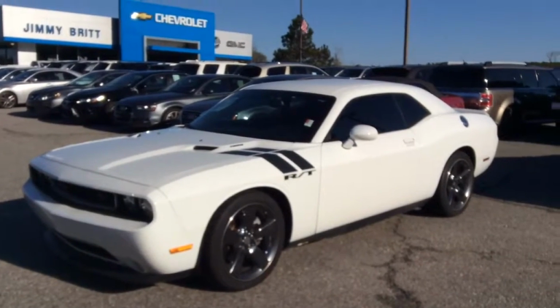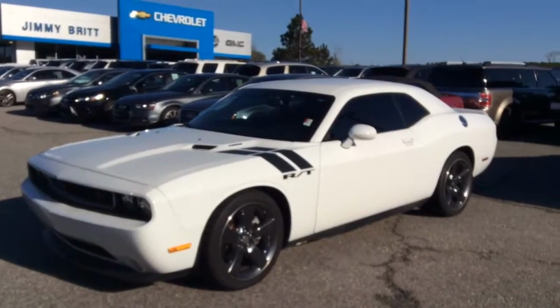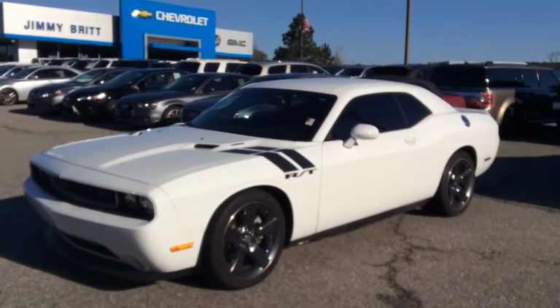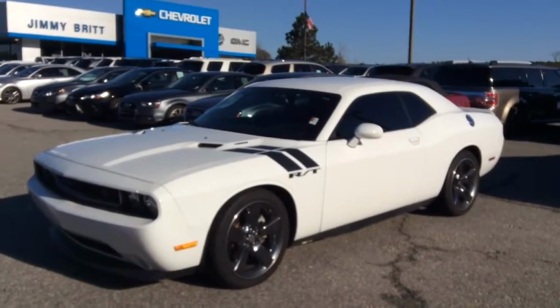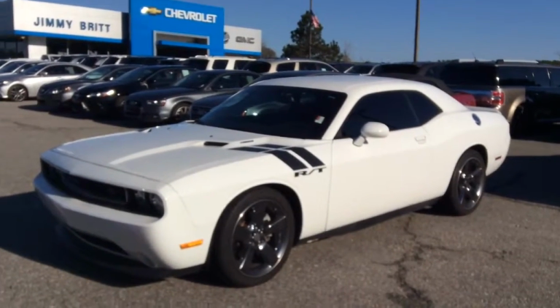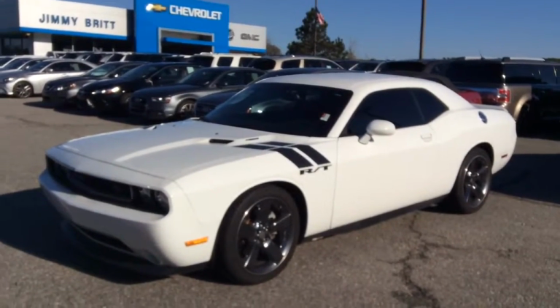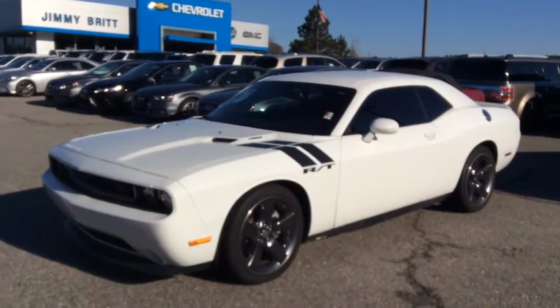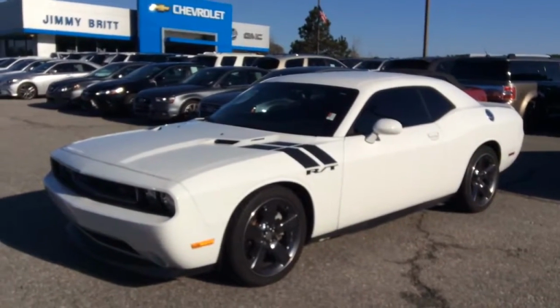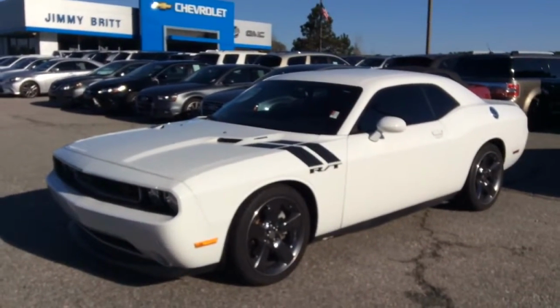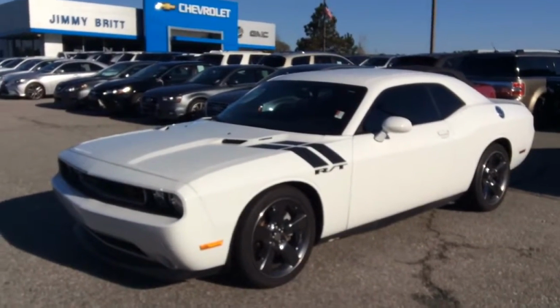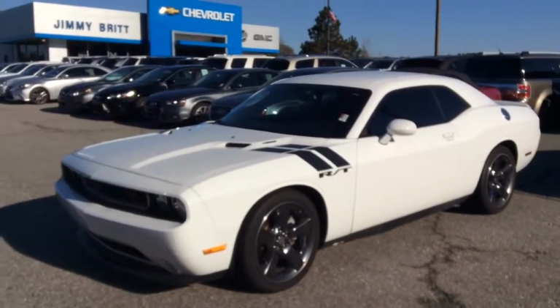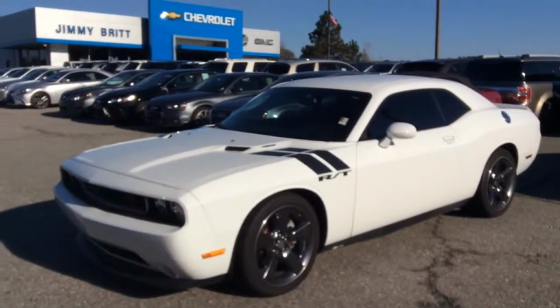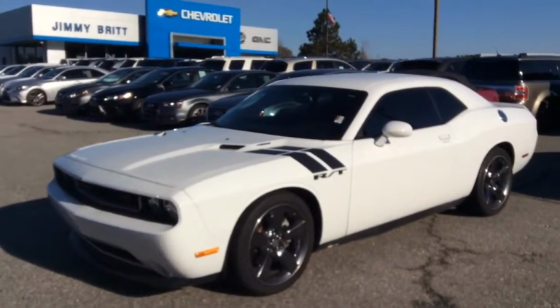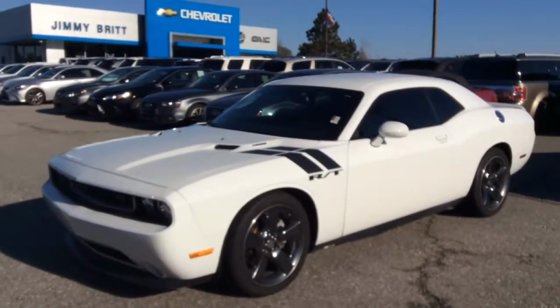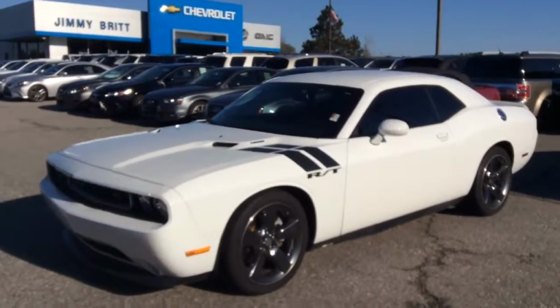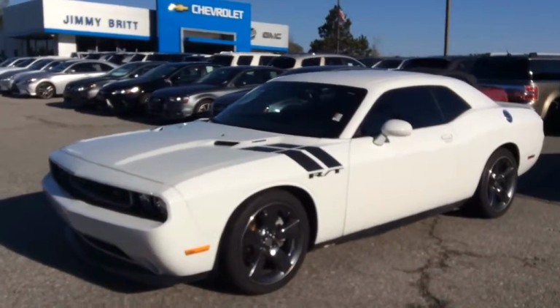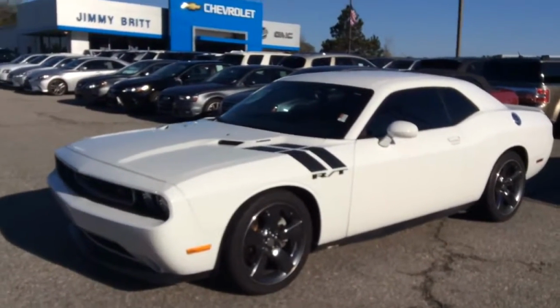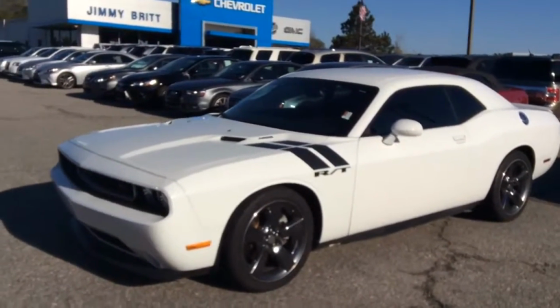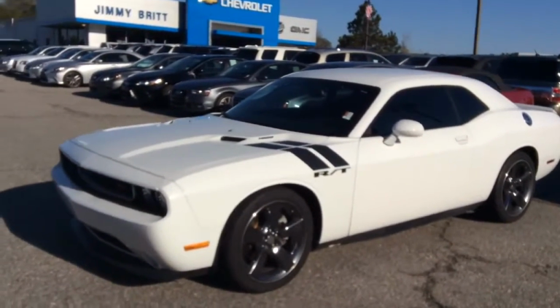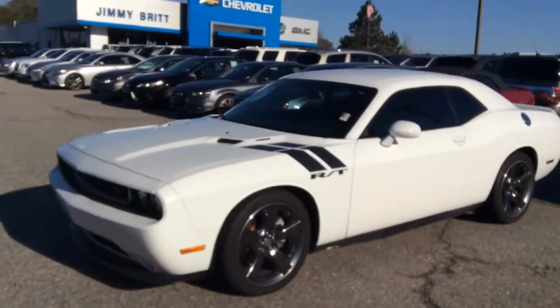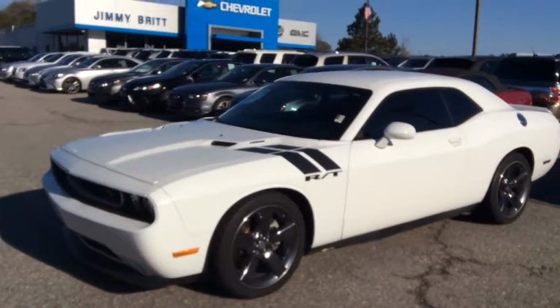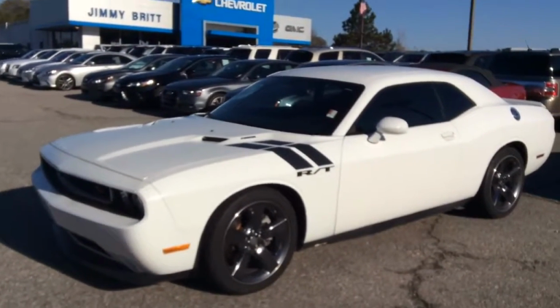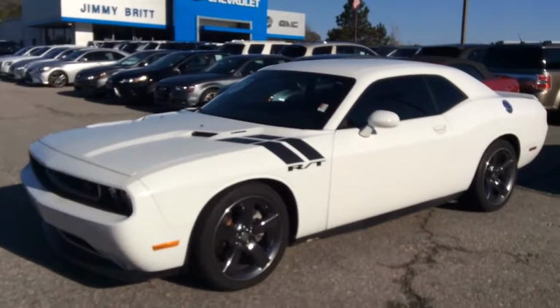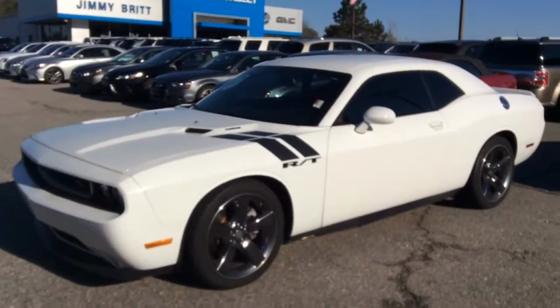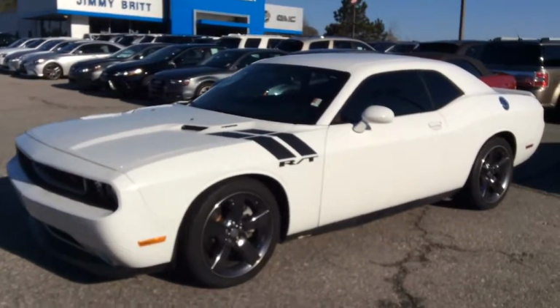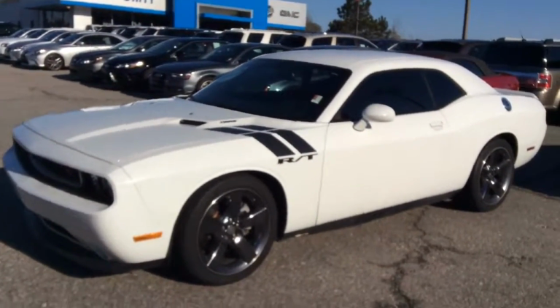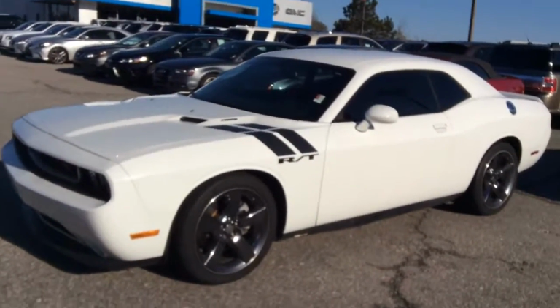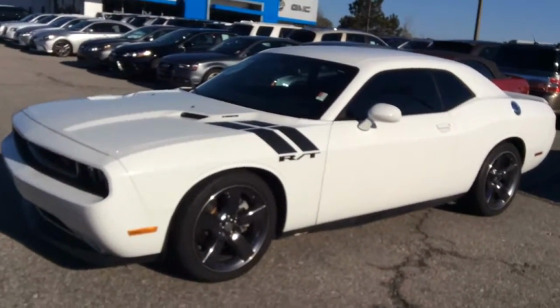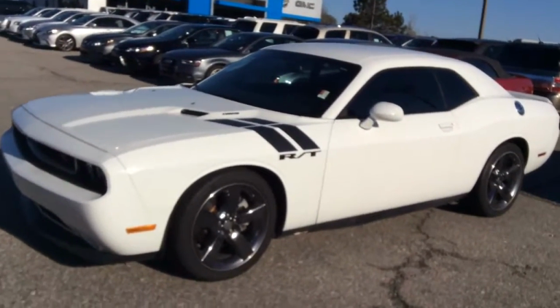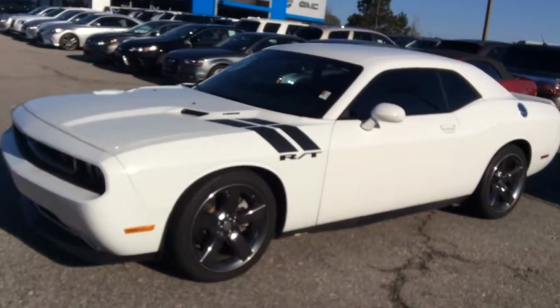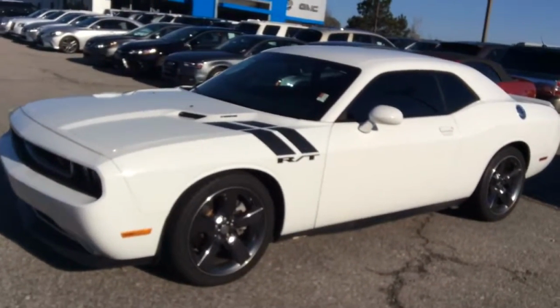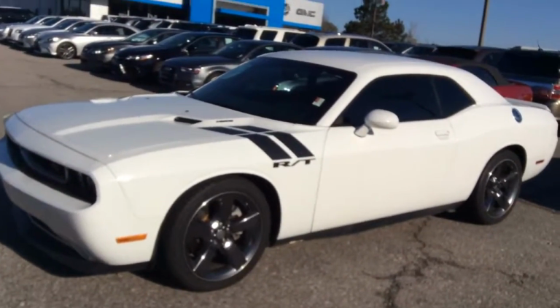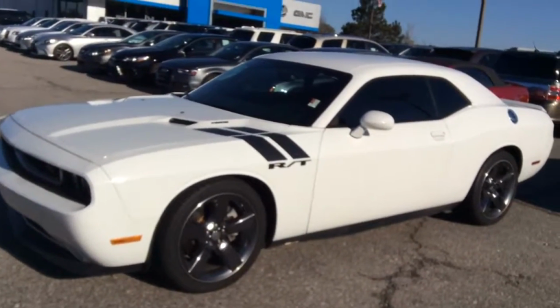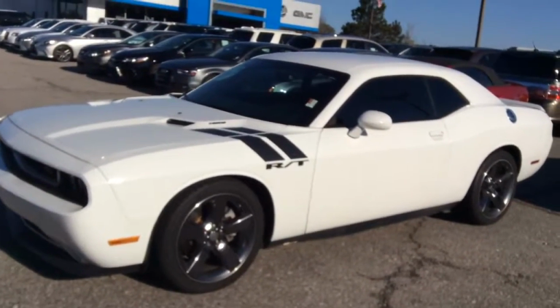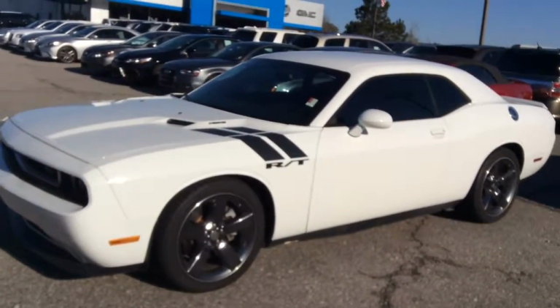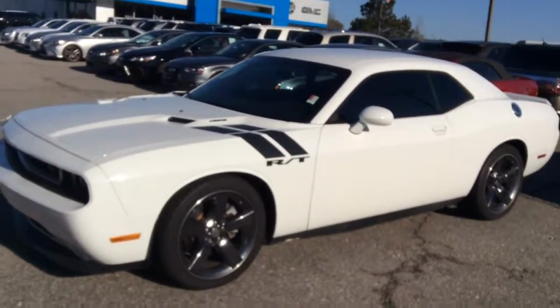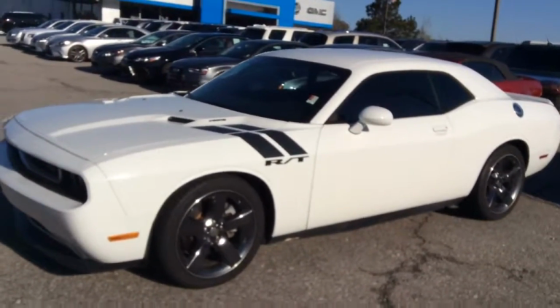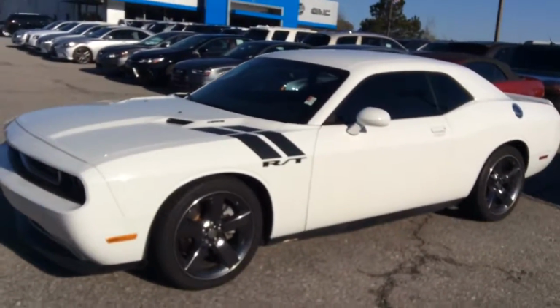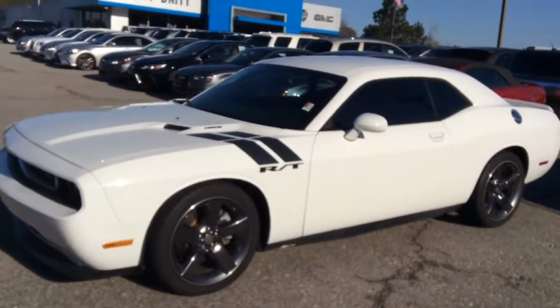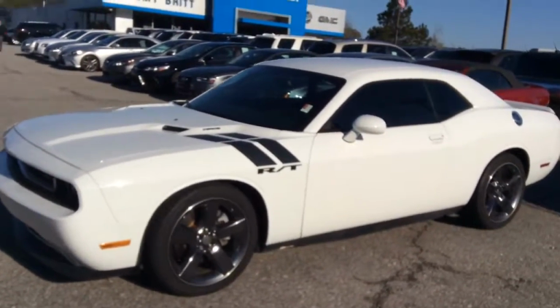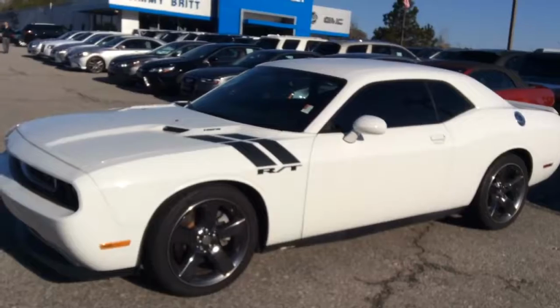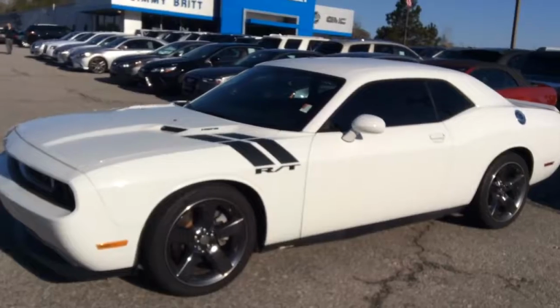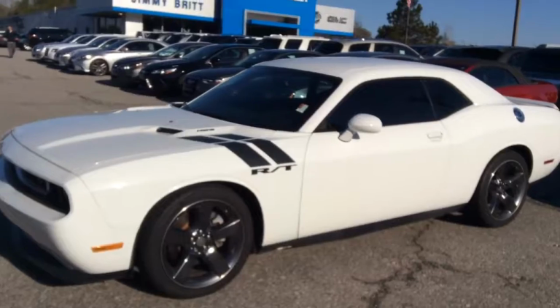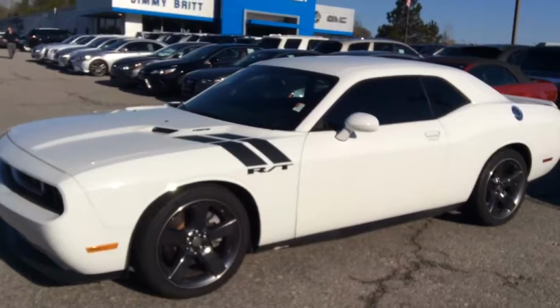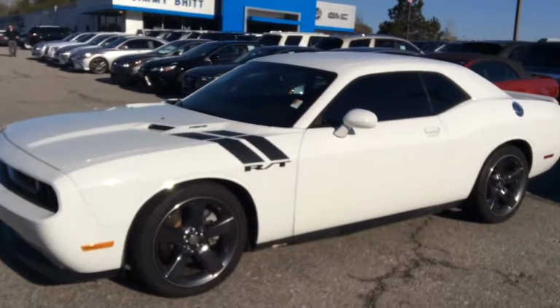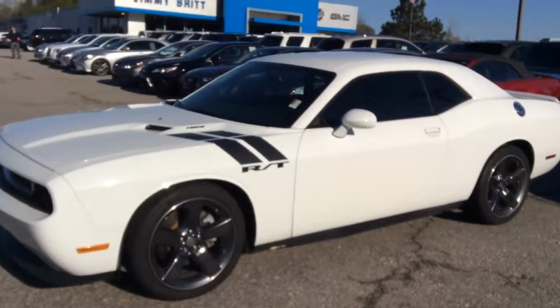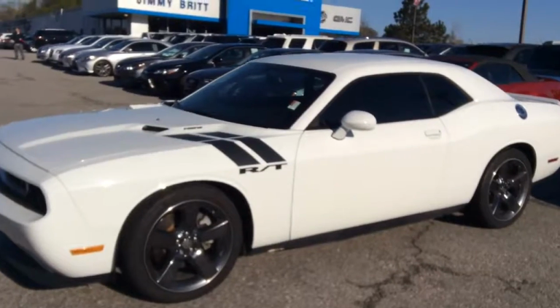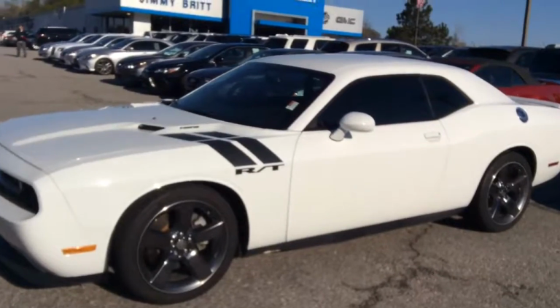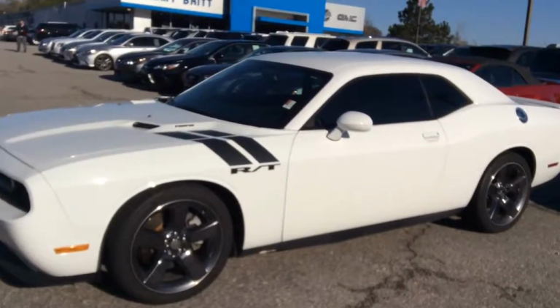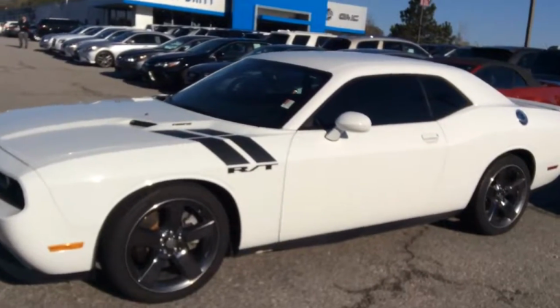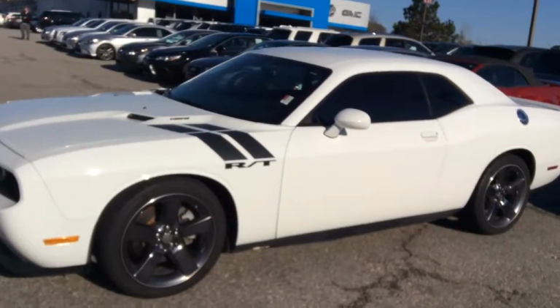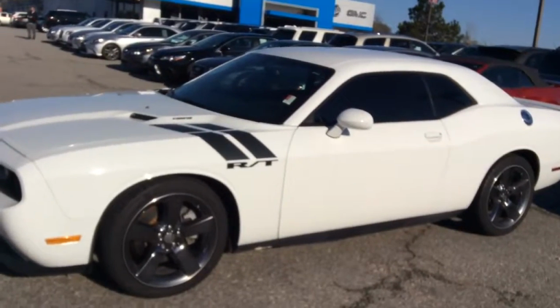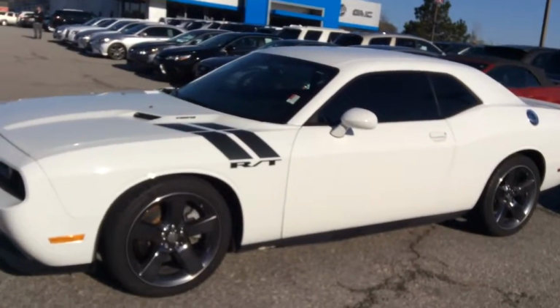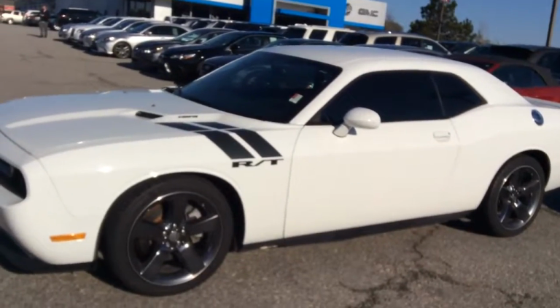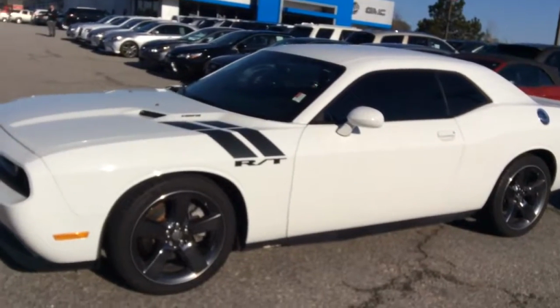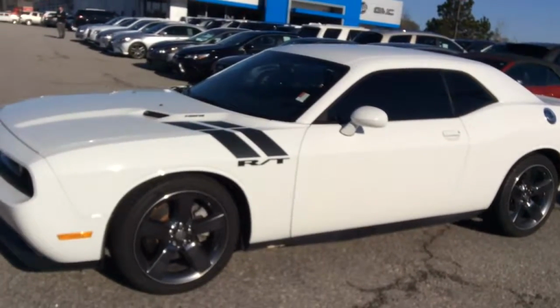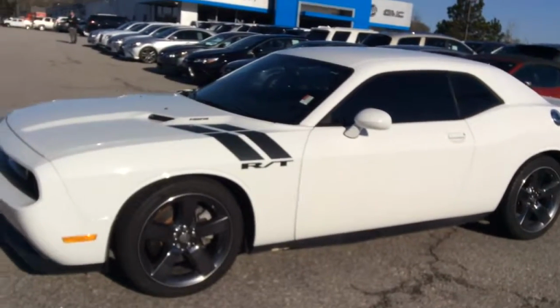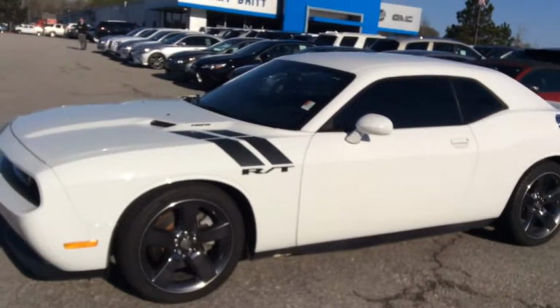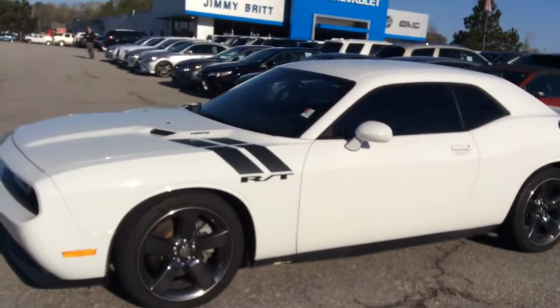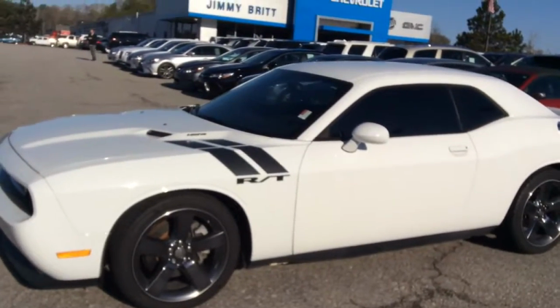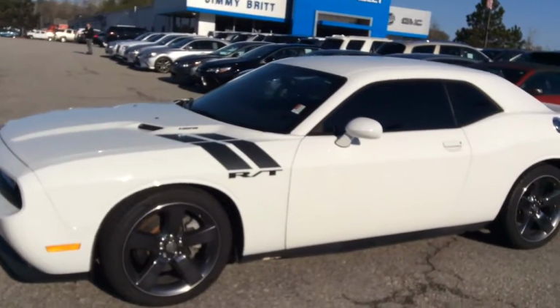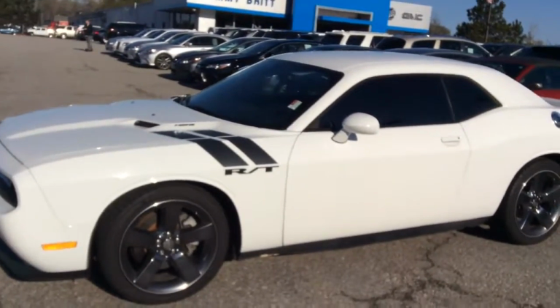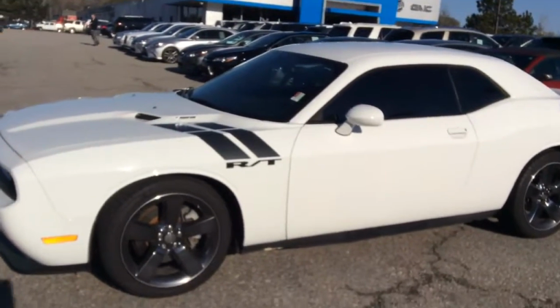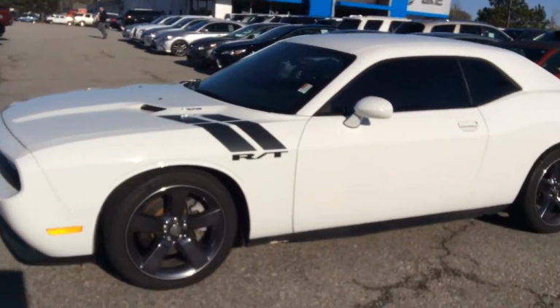Hi, Javies. This is Eric over here with Jeremy Chevrolet. I just spoke to you on the phone. Here's this beautiful 2013 Dodge Challenger RT.